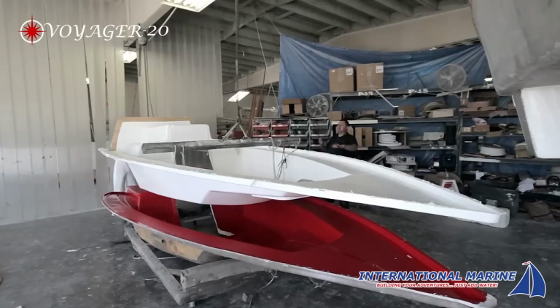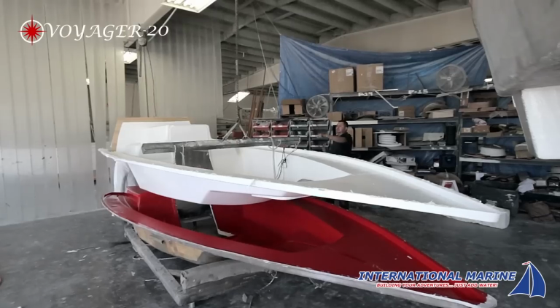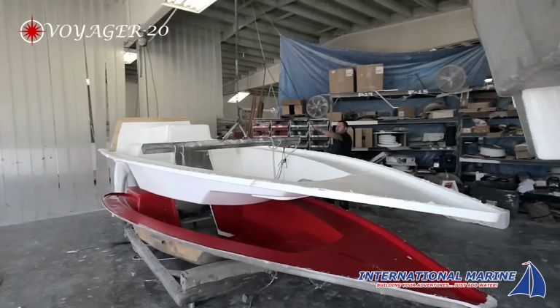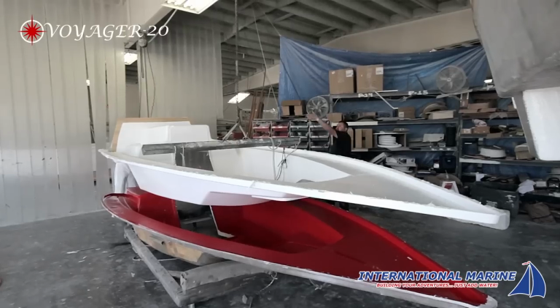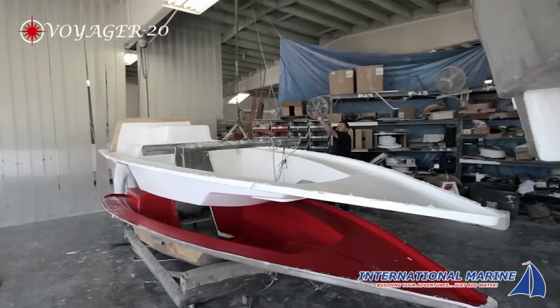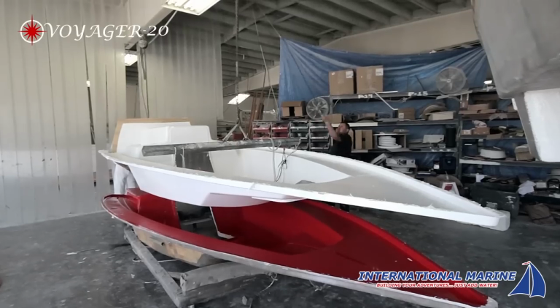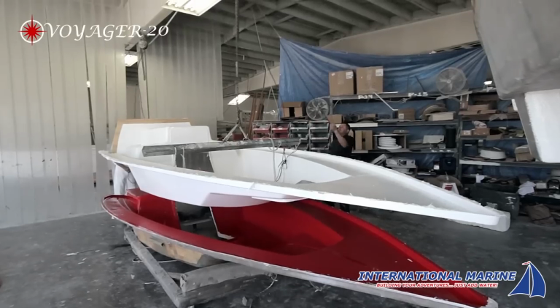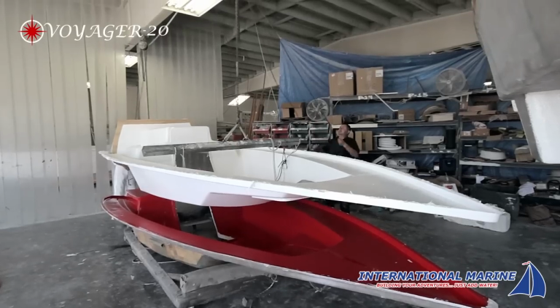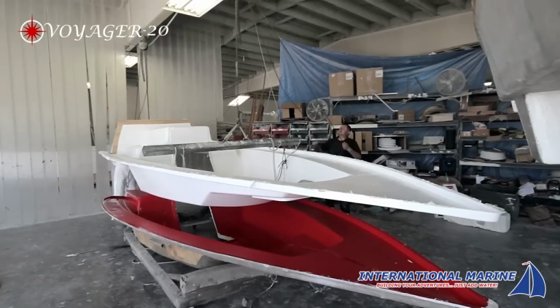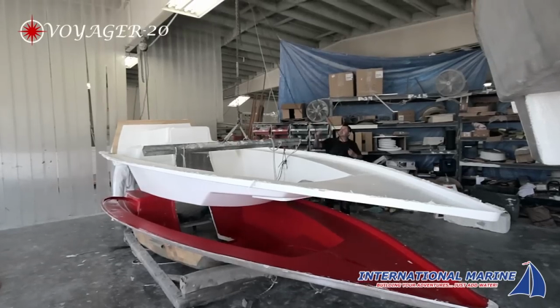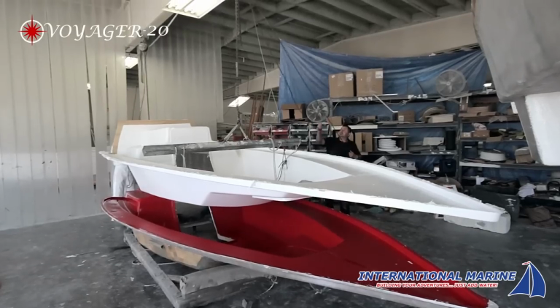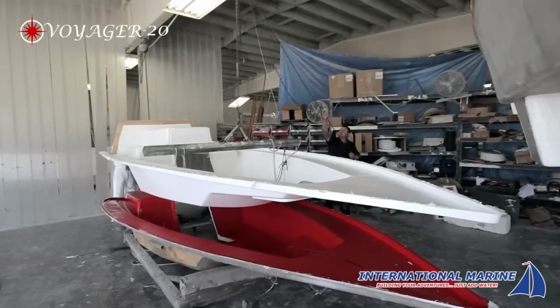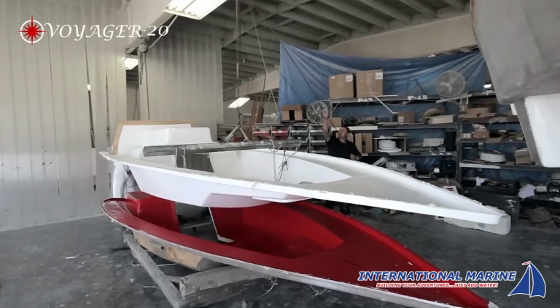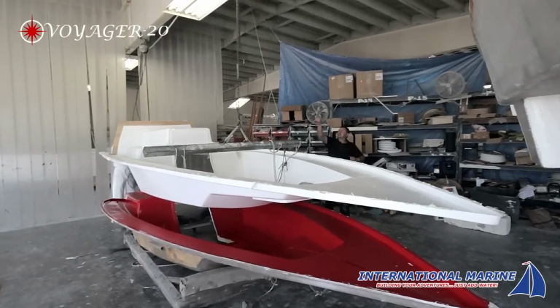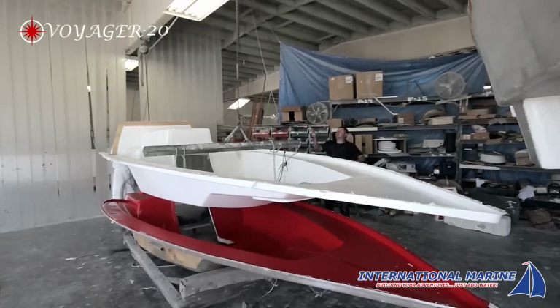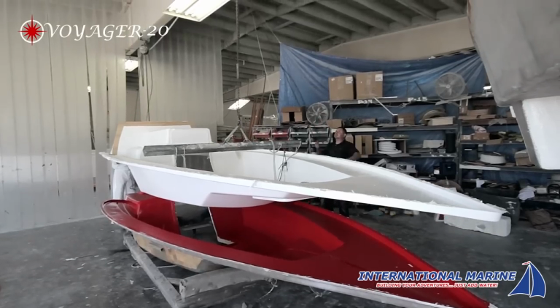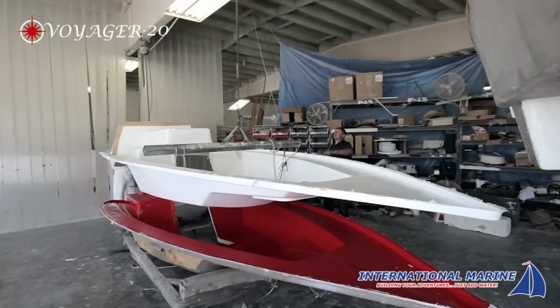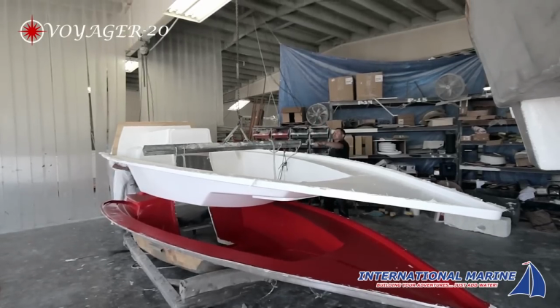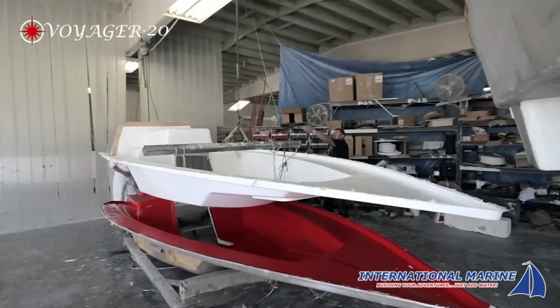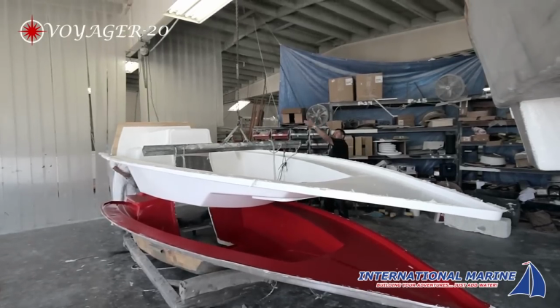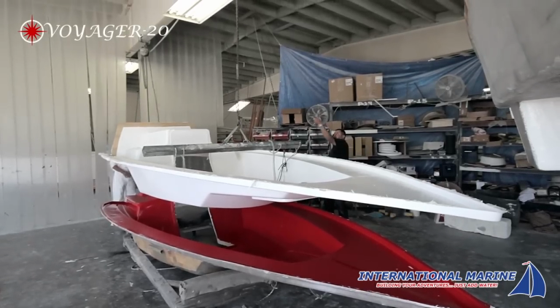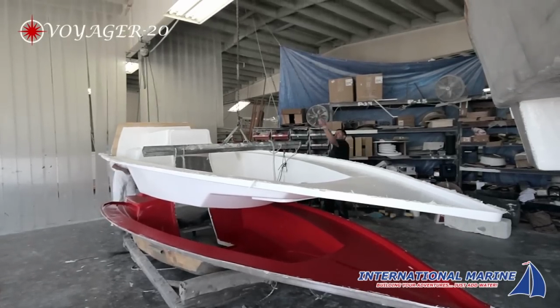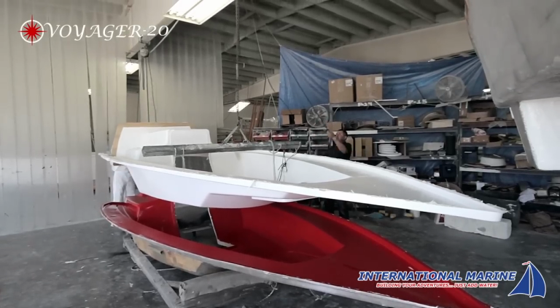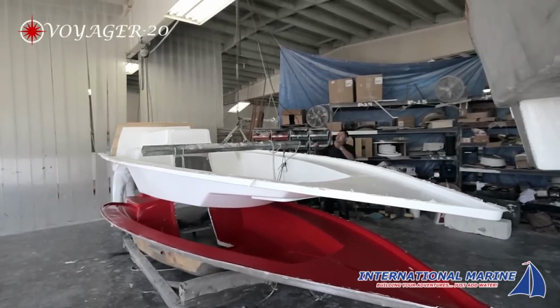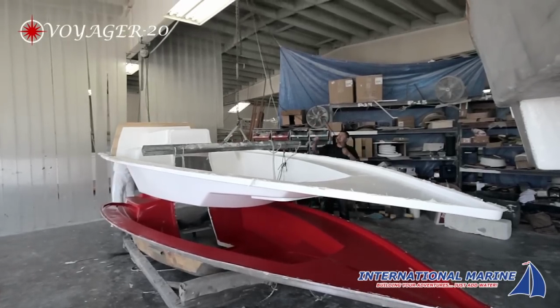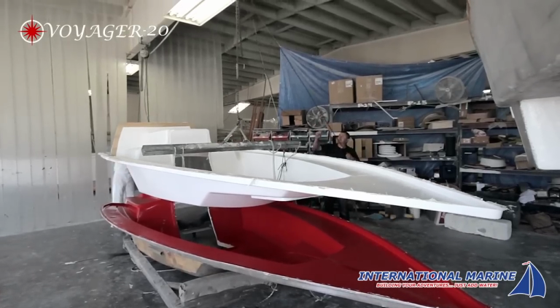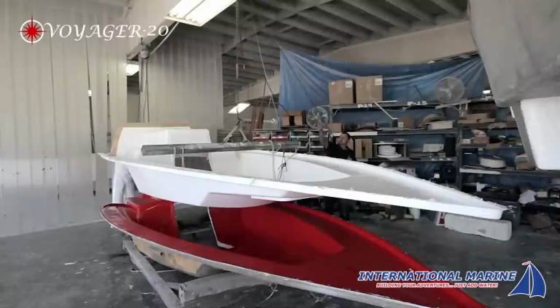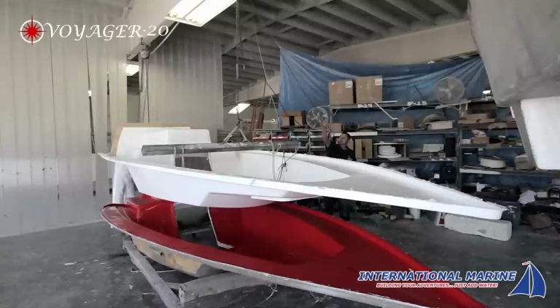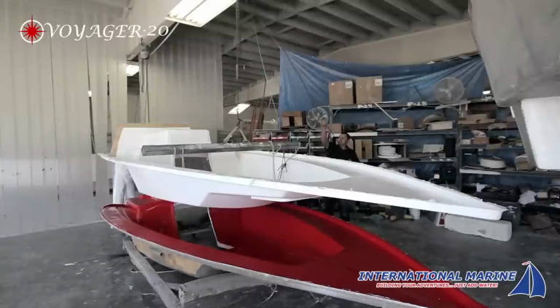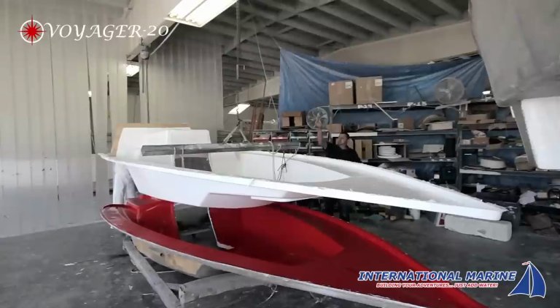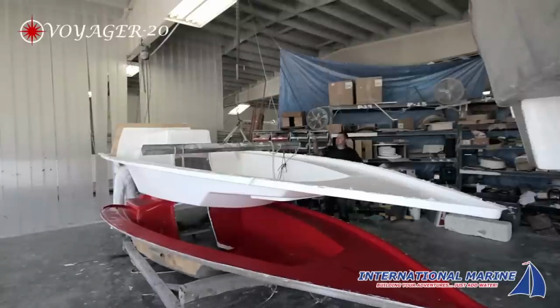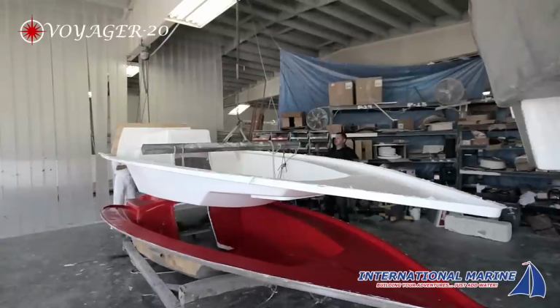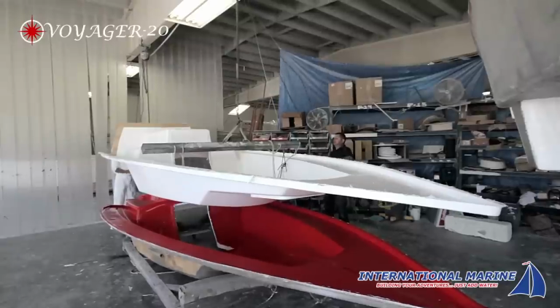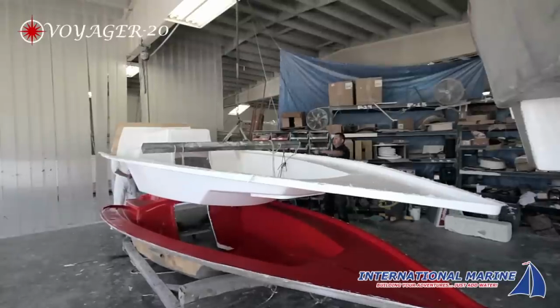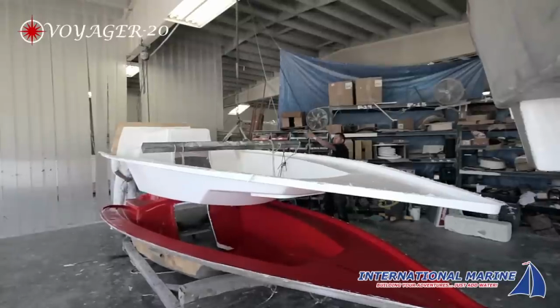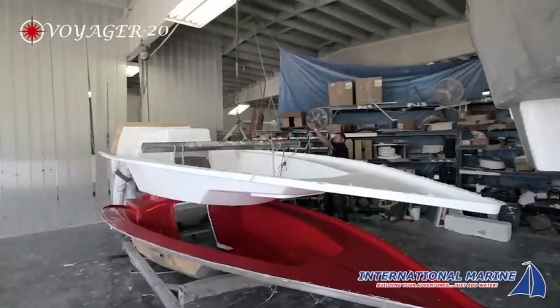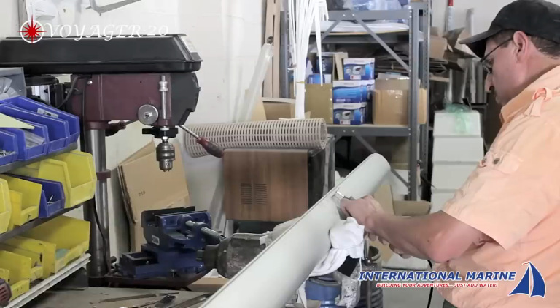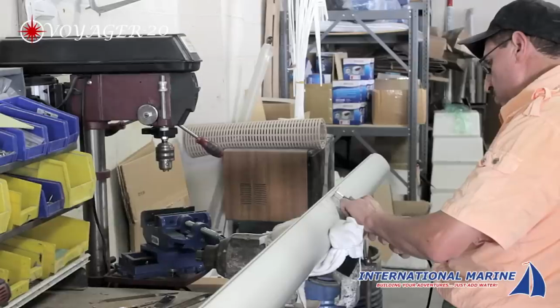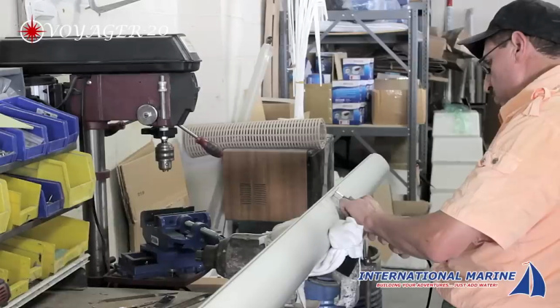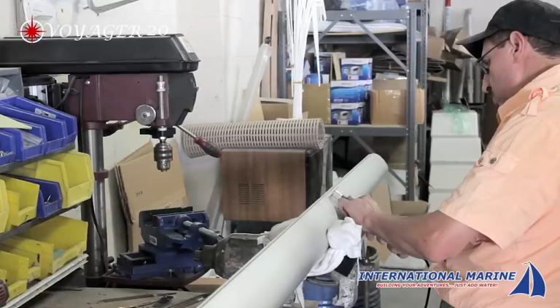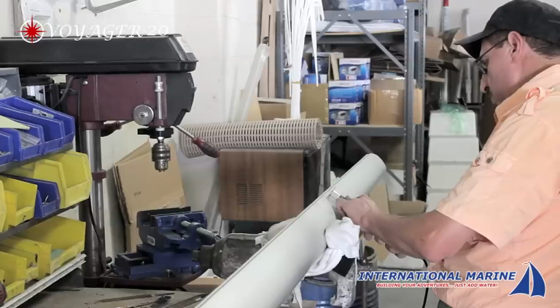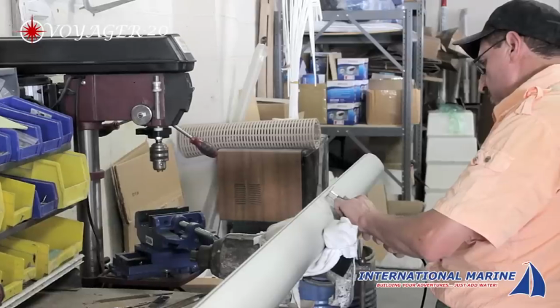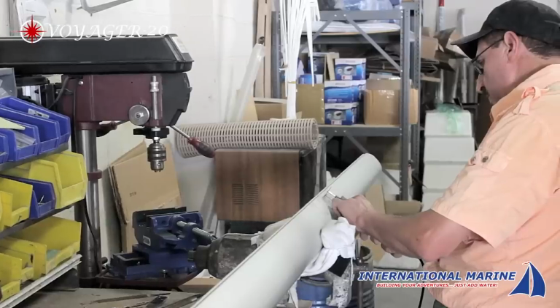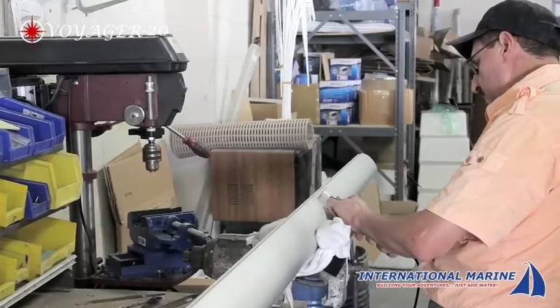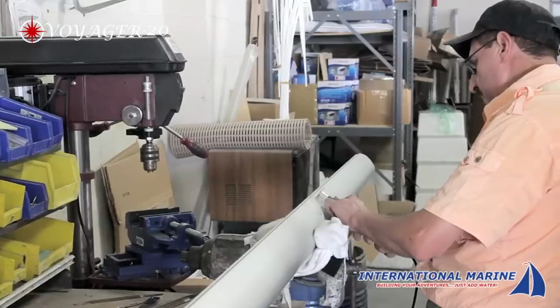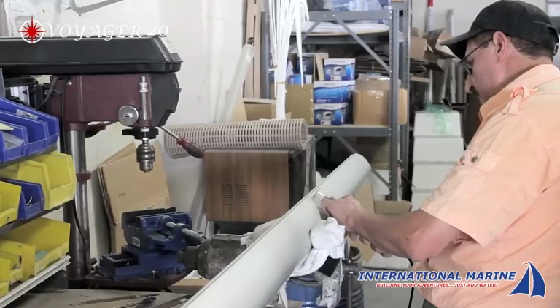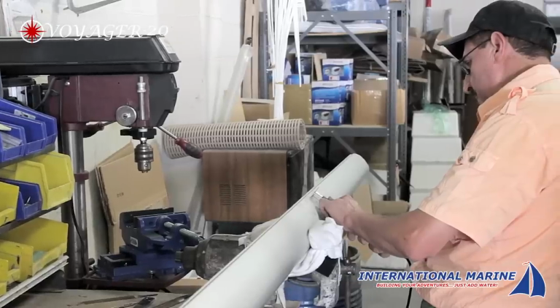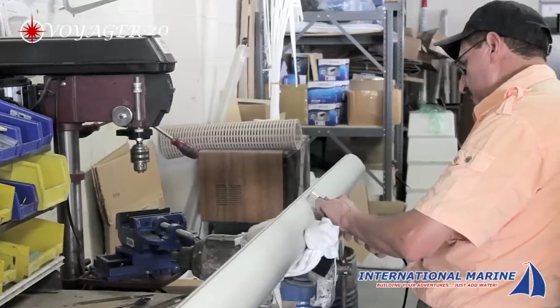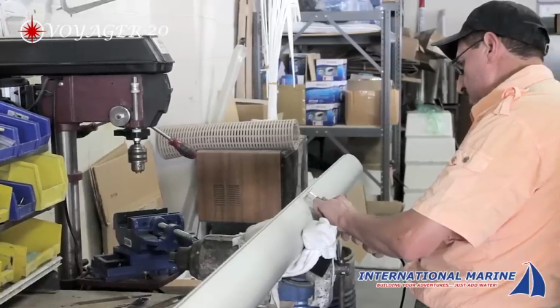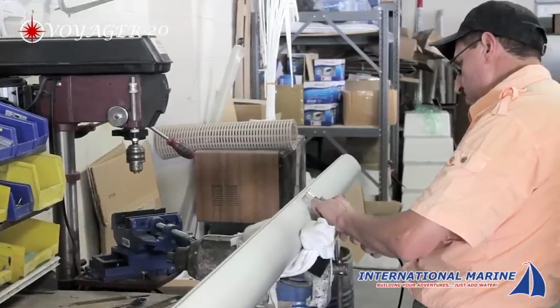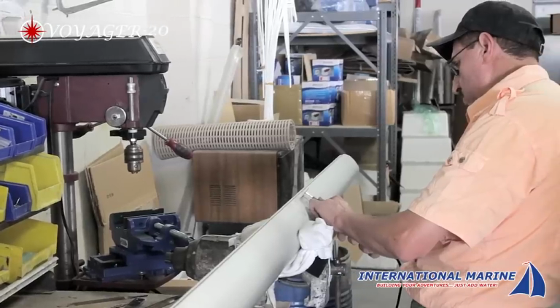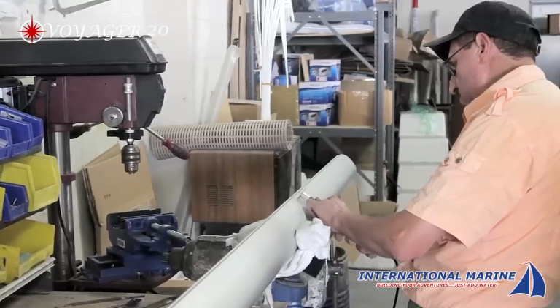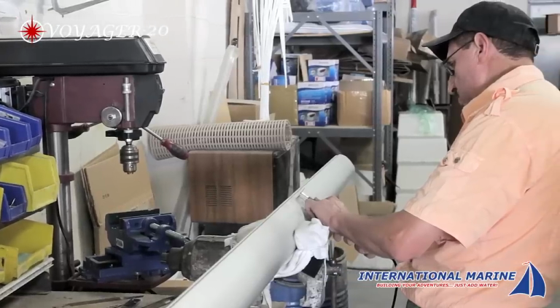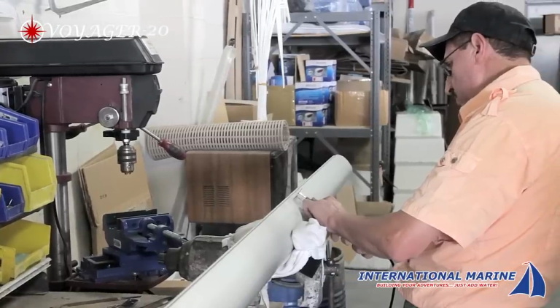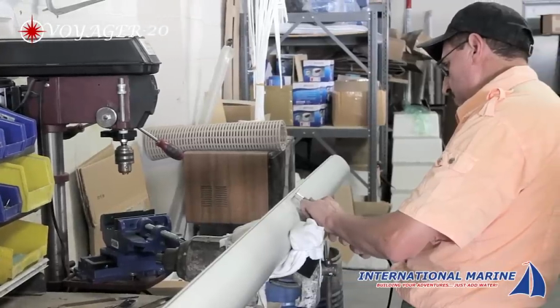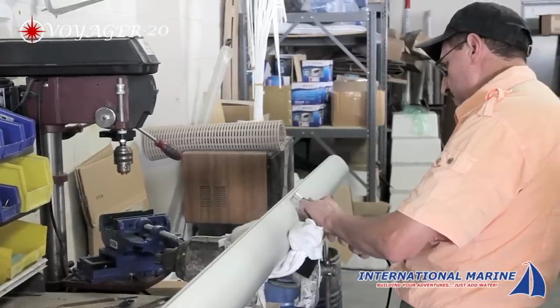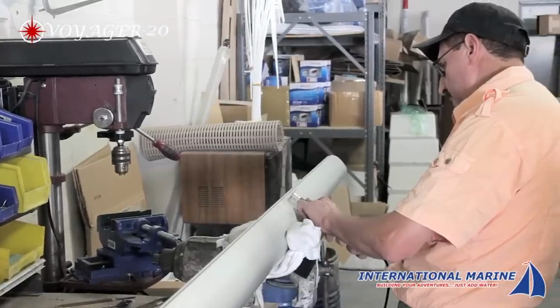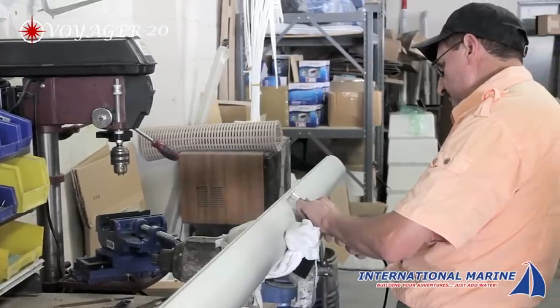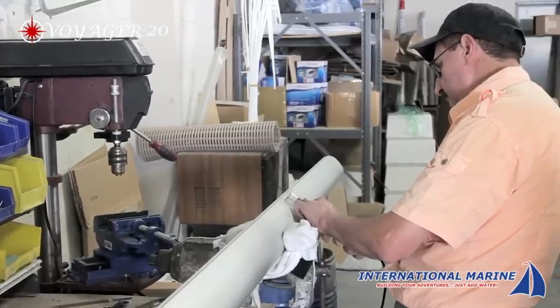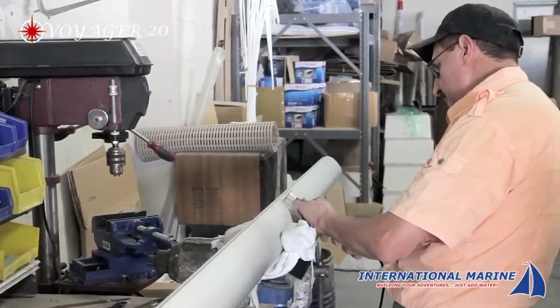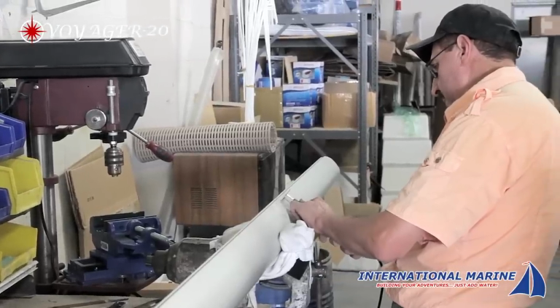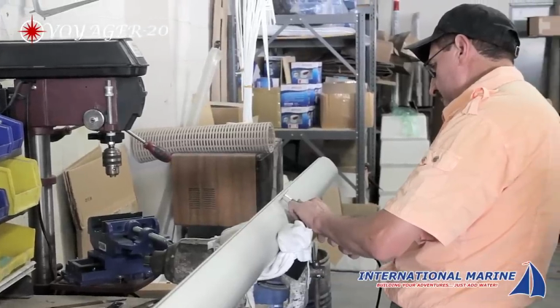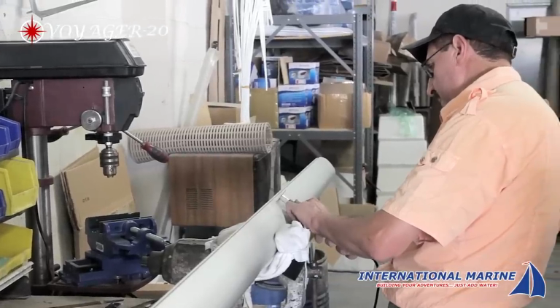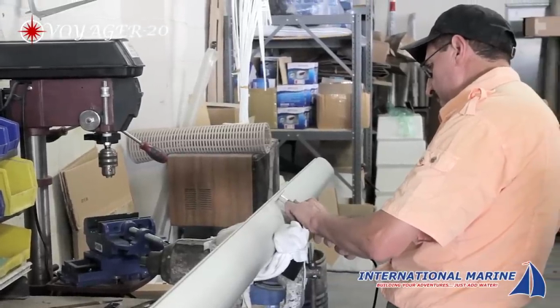Each craft is built to order and our attention to detail ensures that the finished product exceeds our customers' expectations.